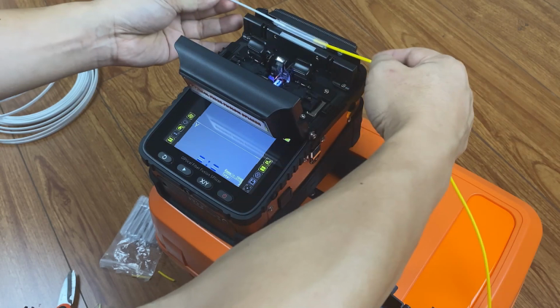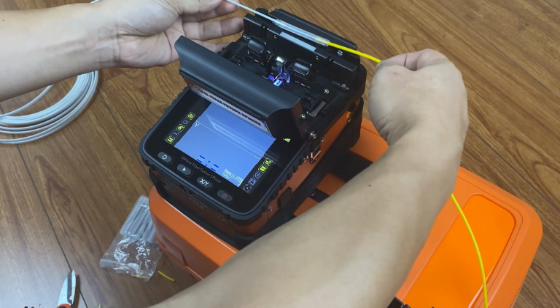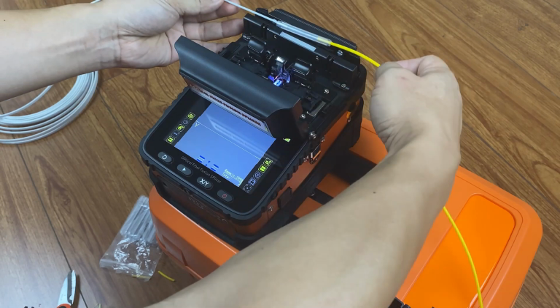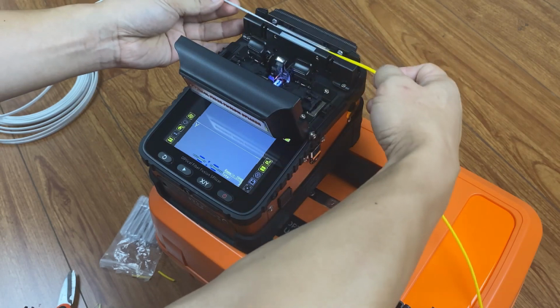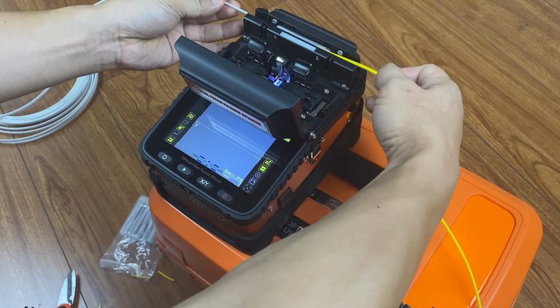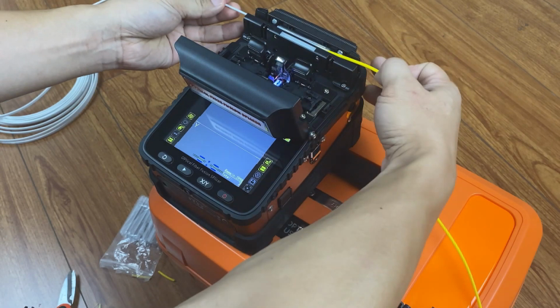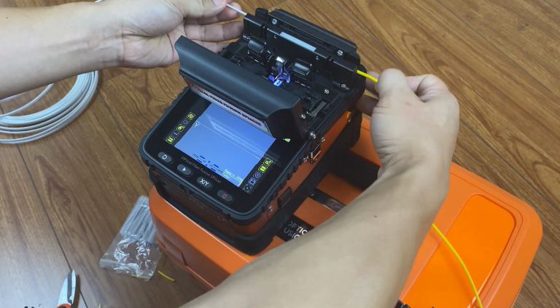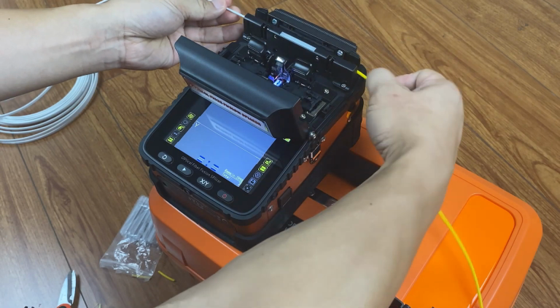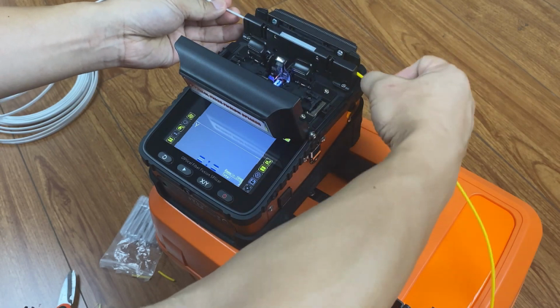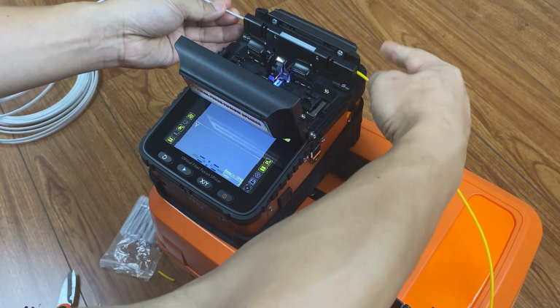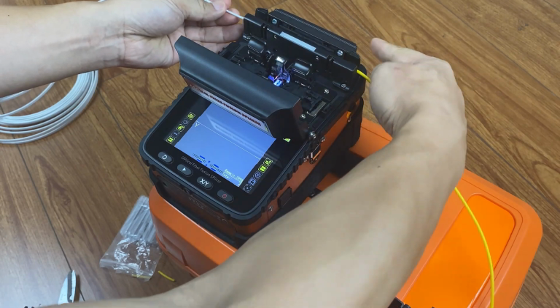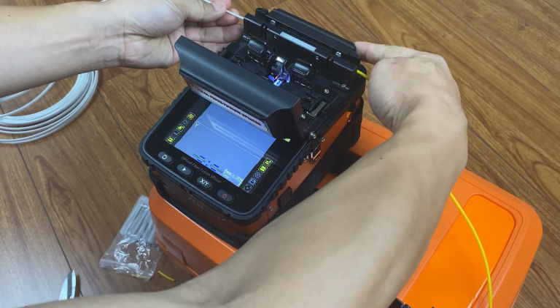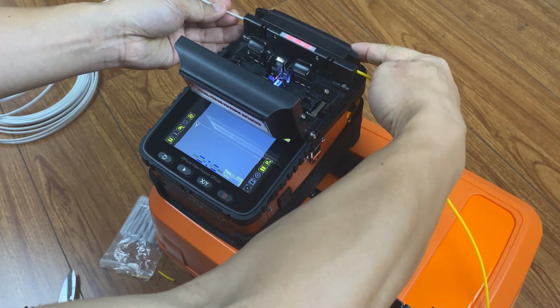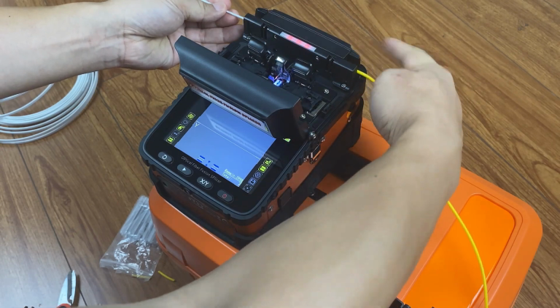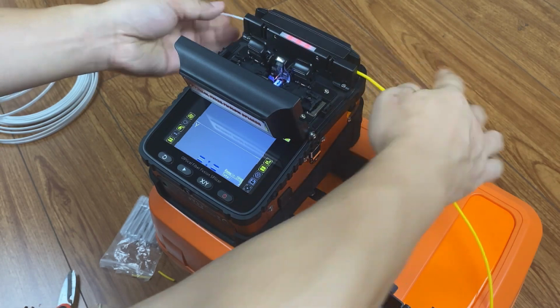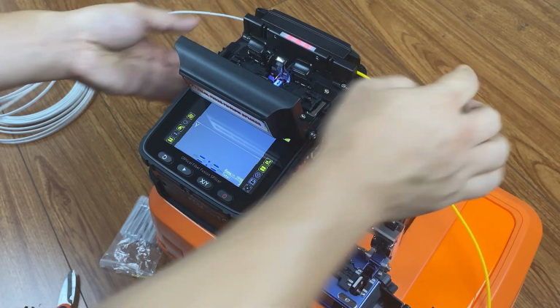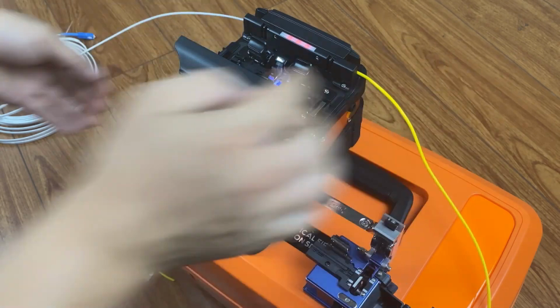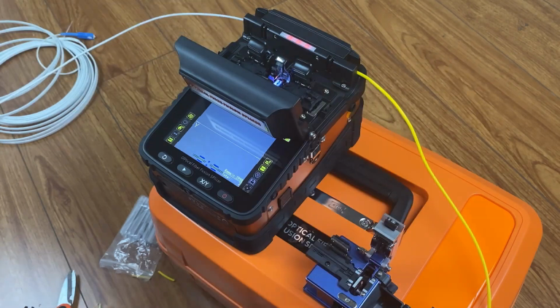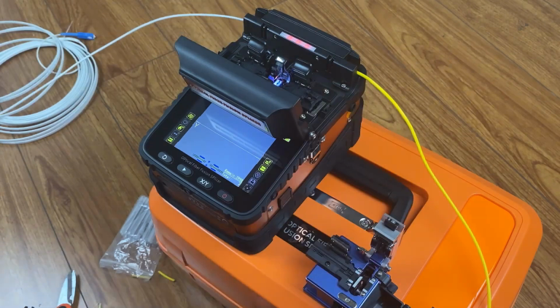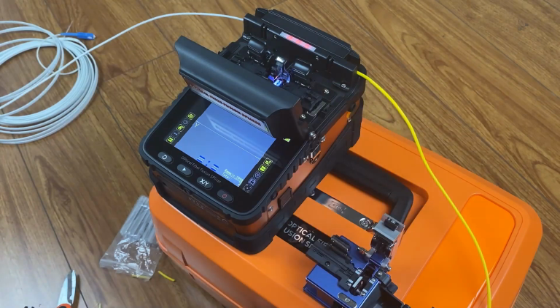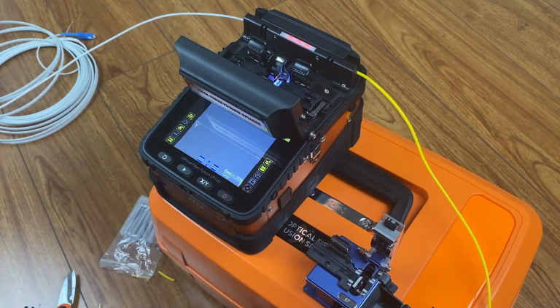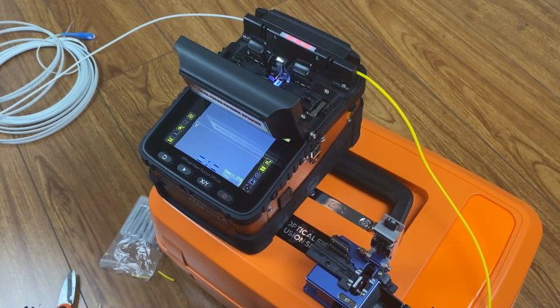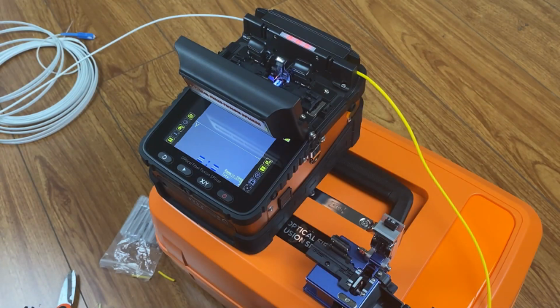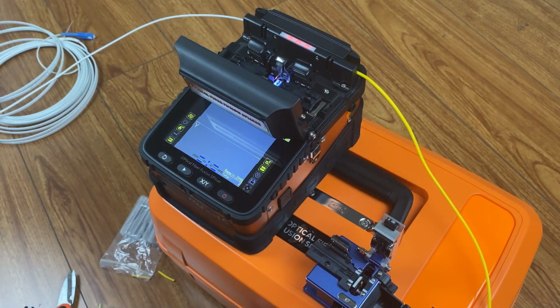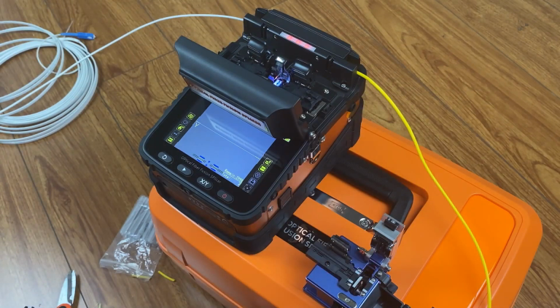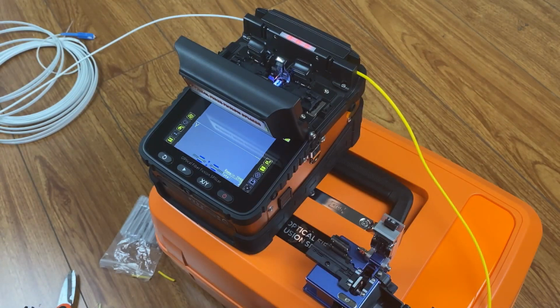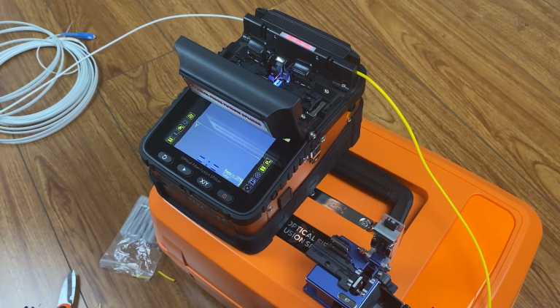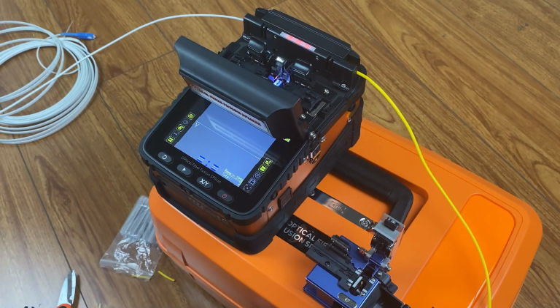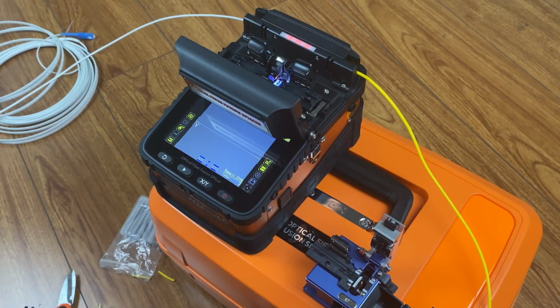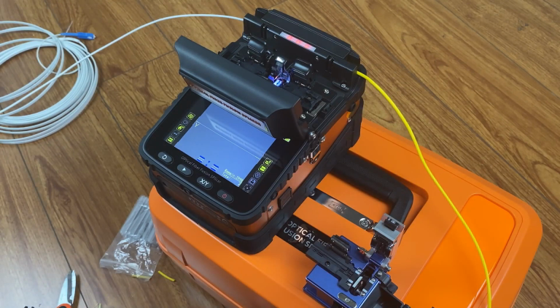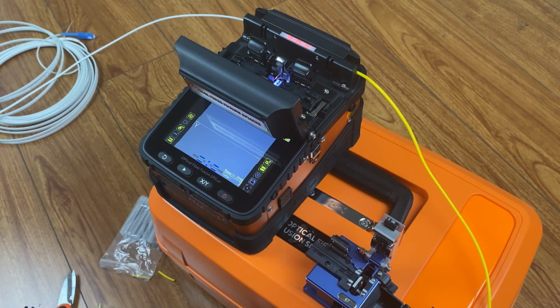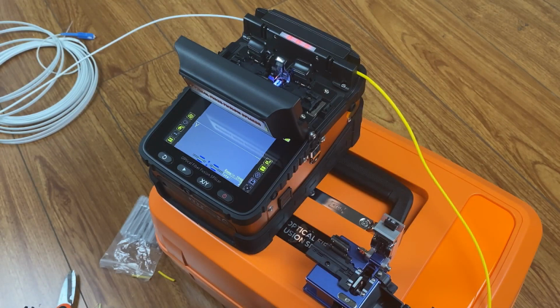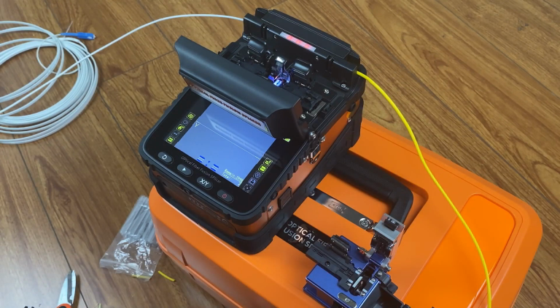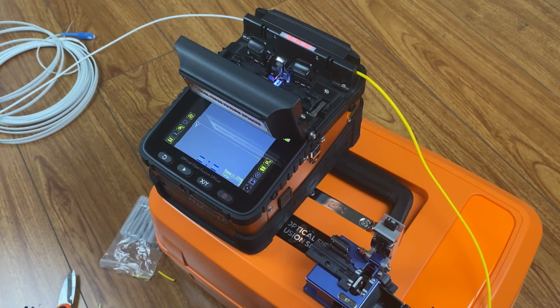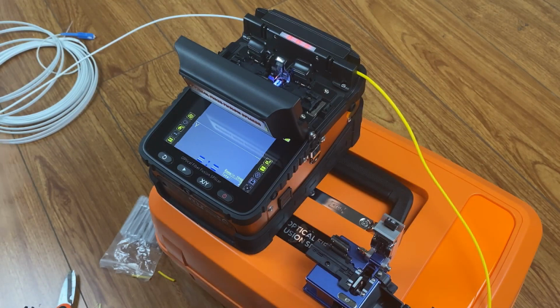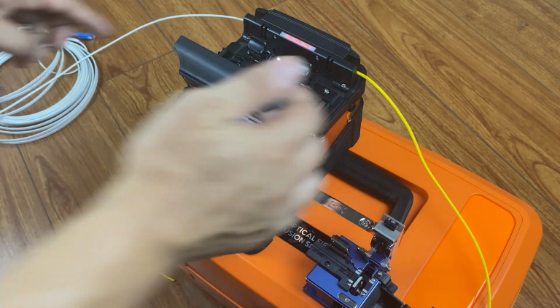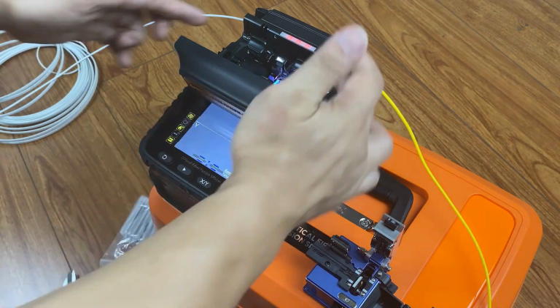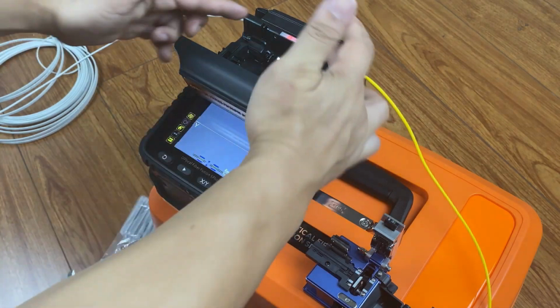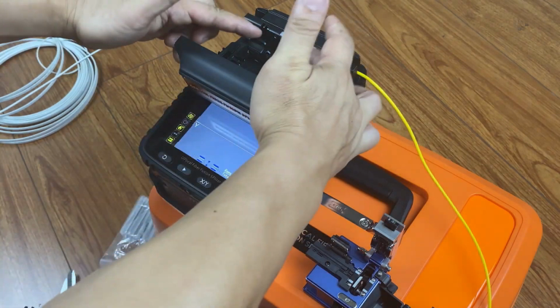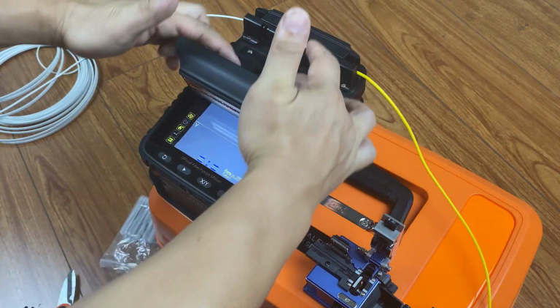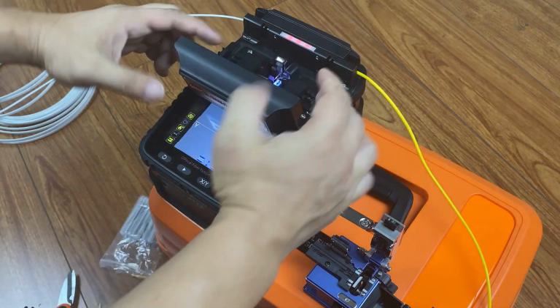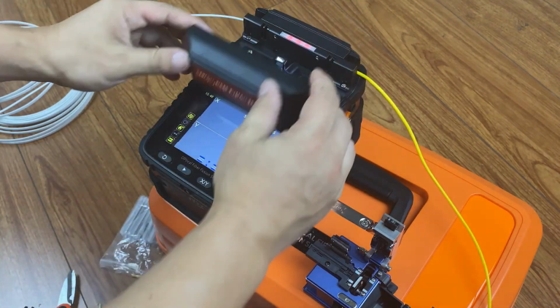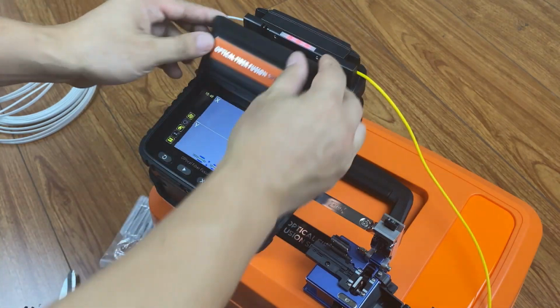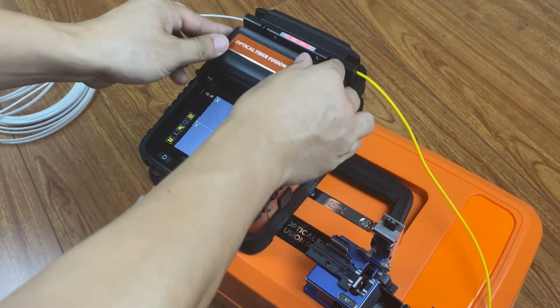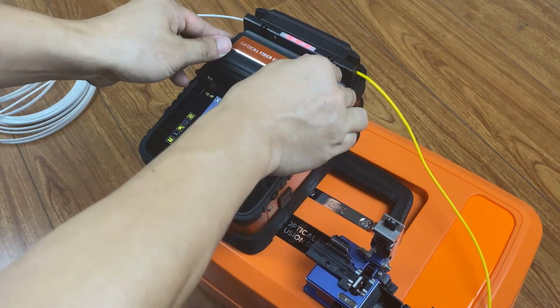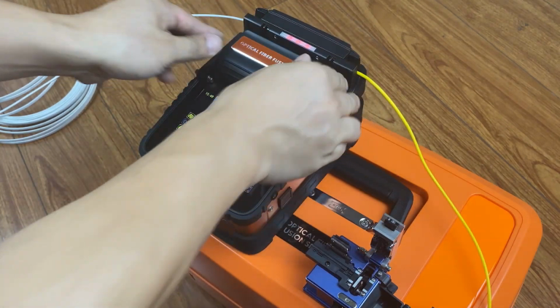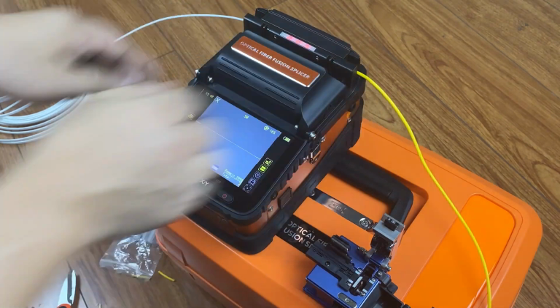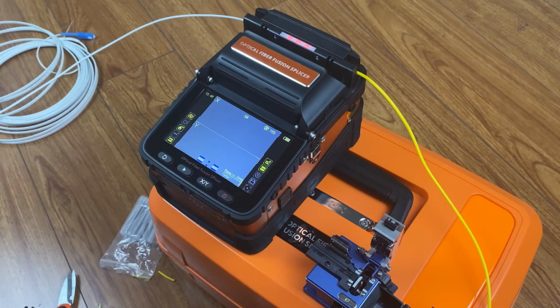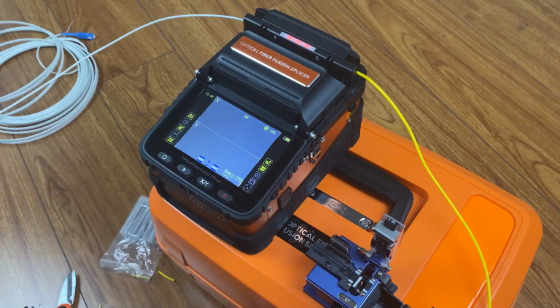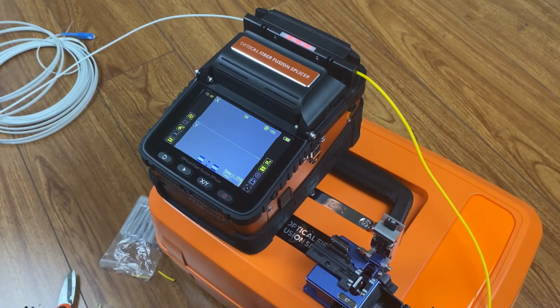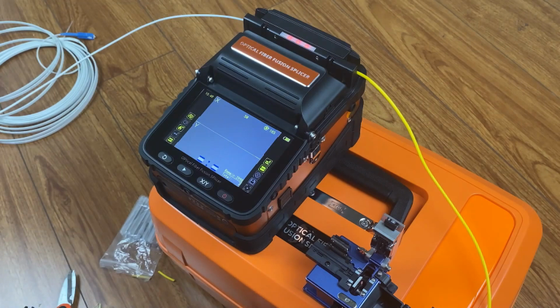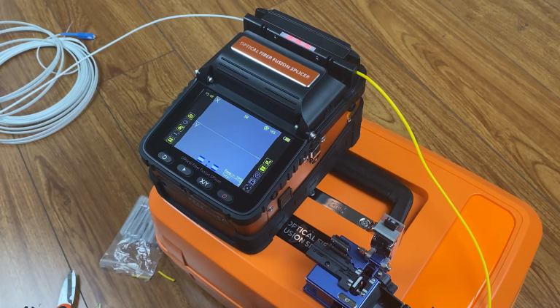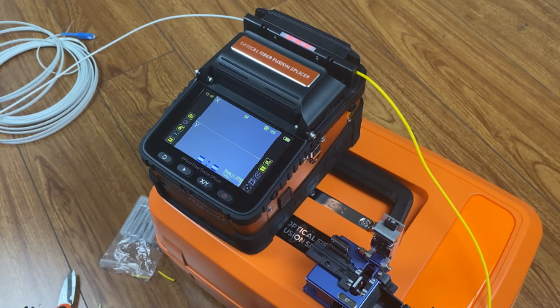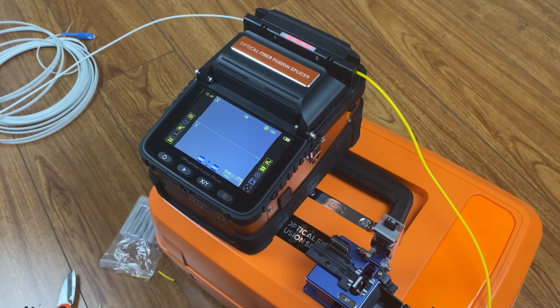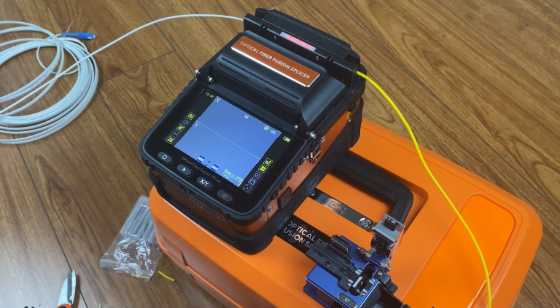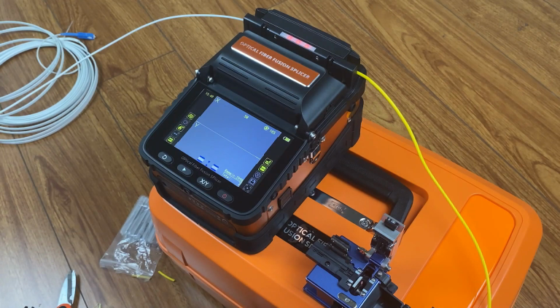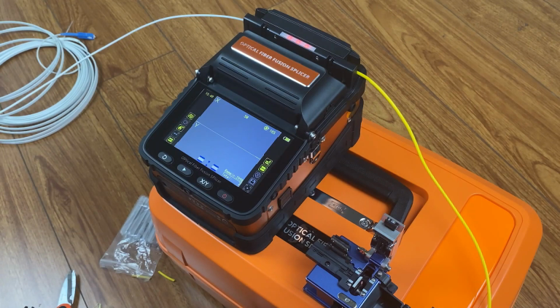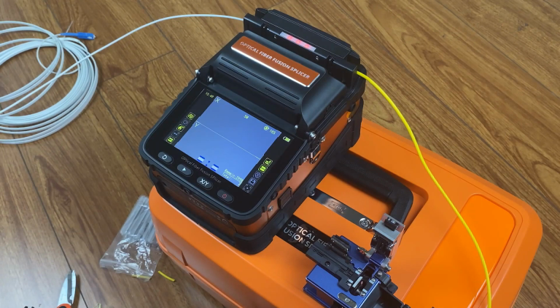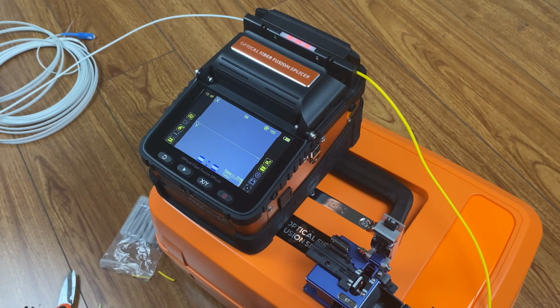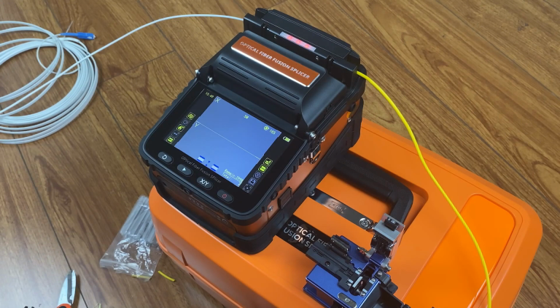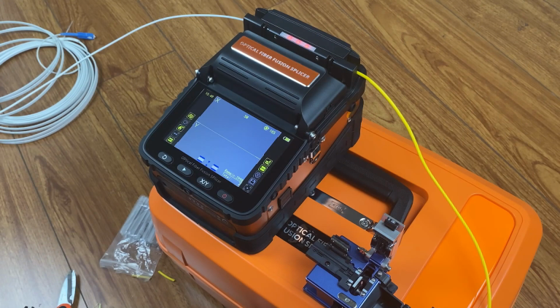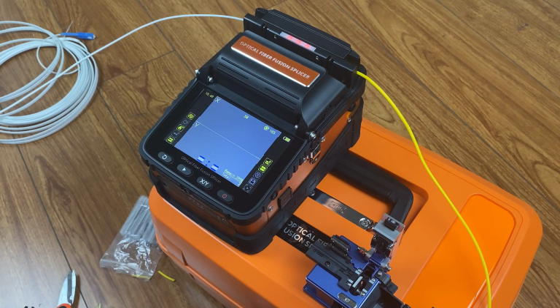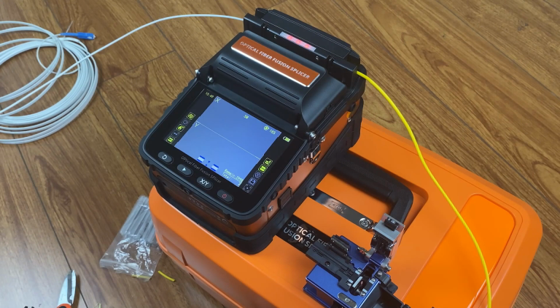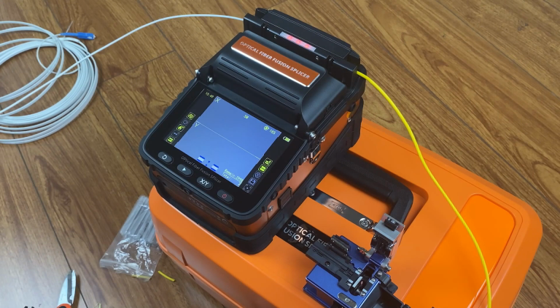Put the fibre into the heater. Then wait for it to heat for 15 seconds. Then the fibre fusion is done.